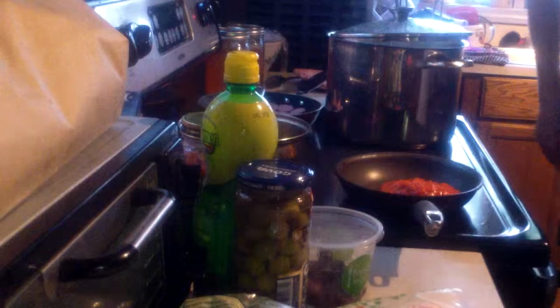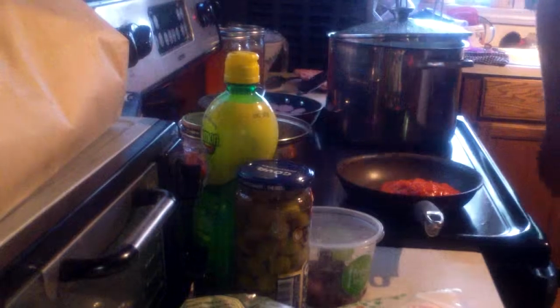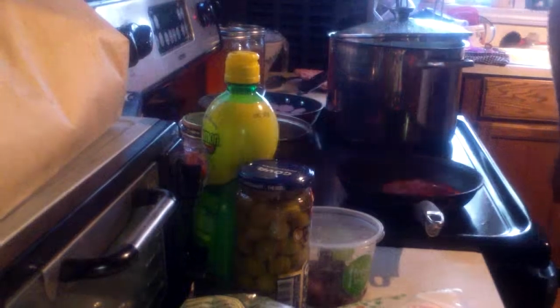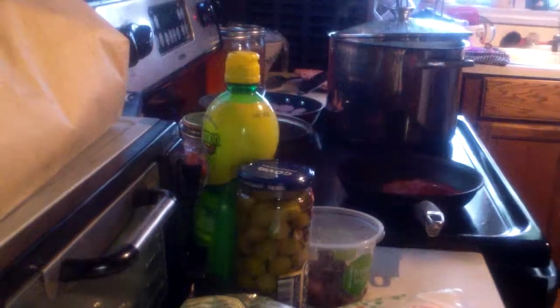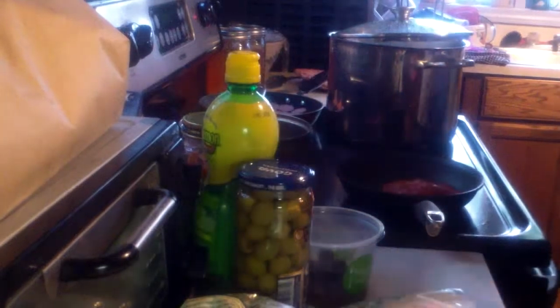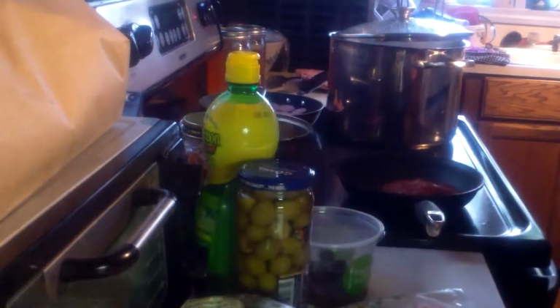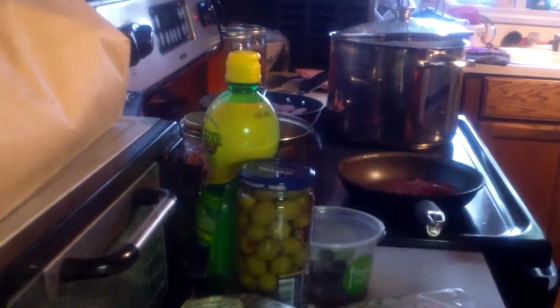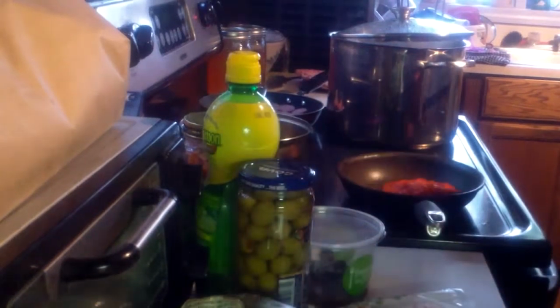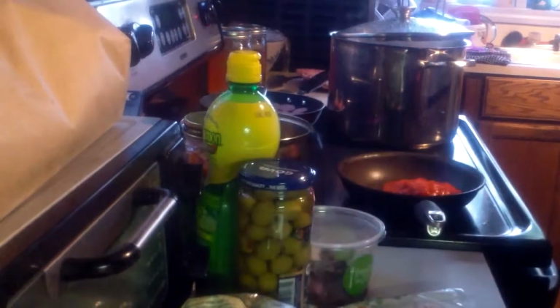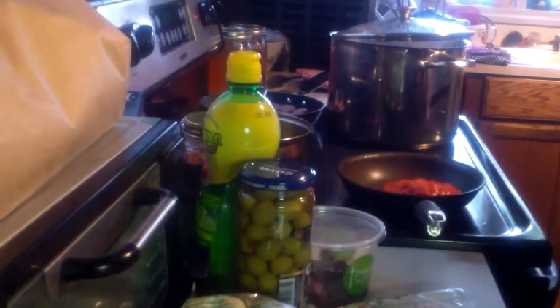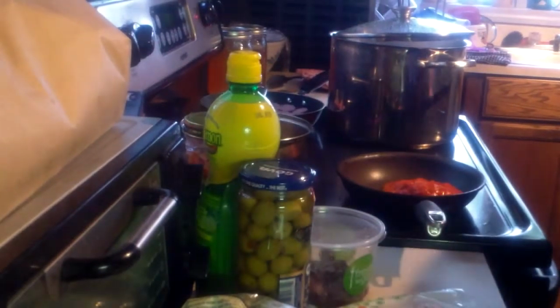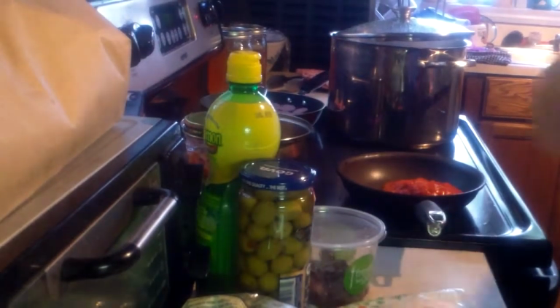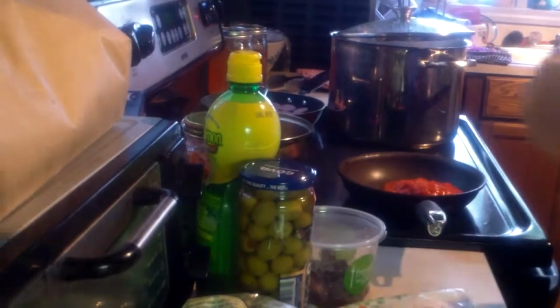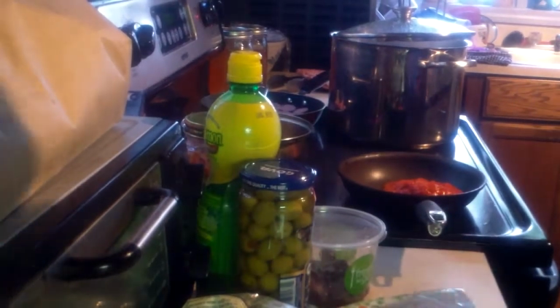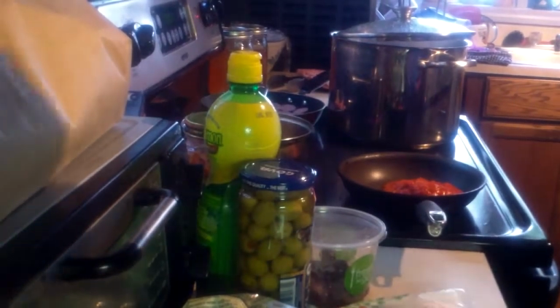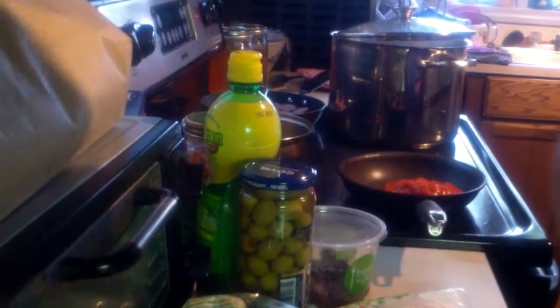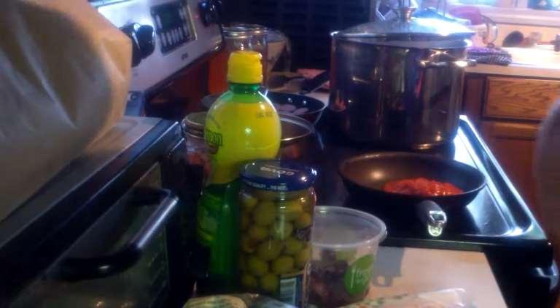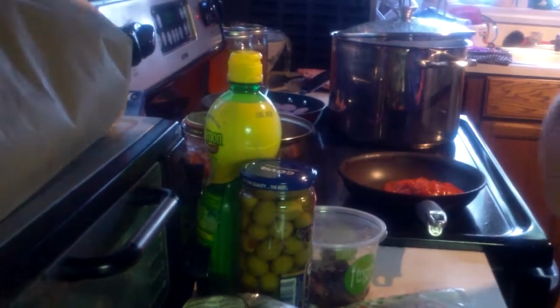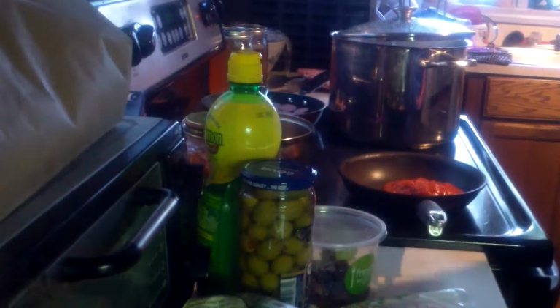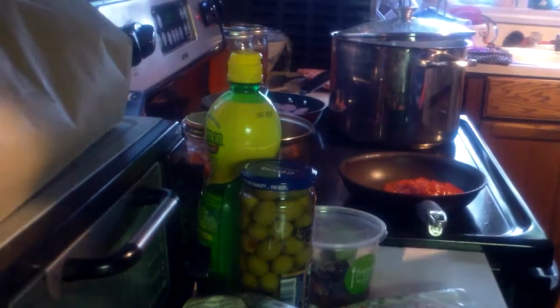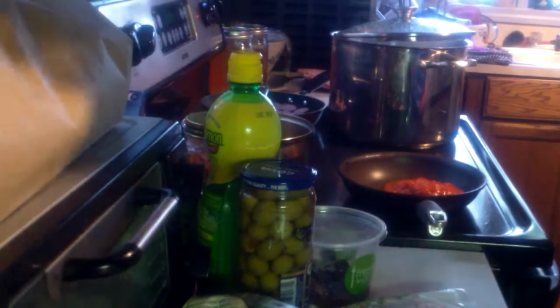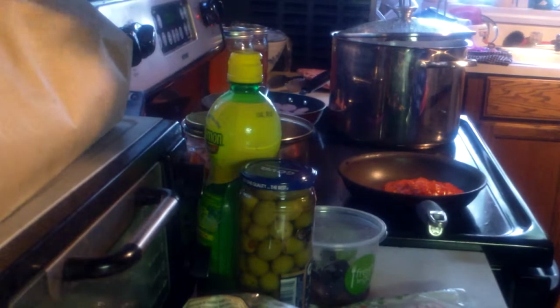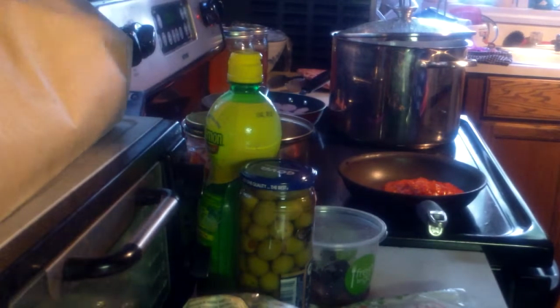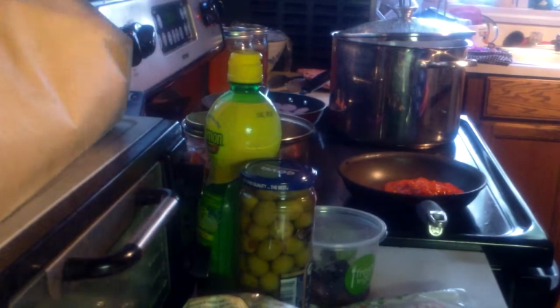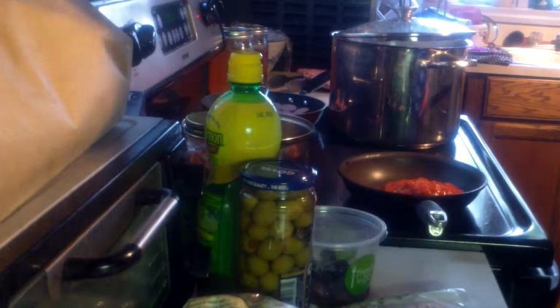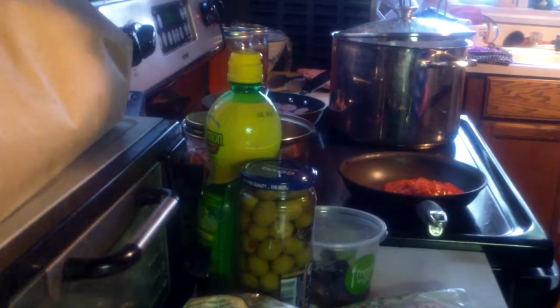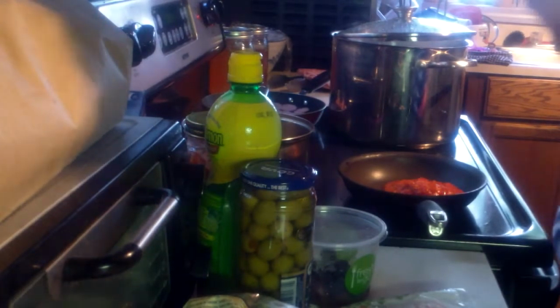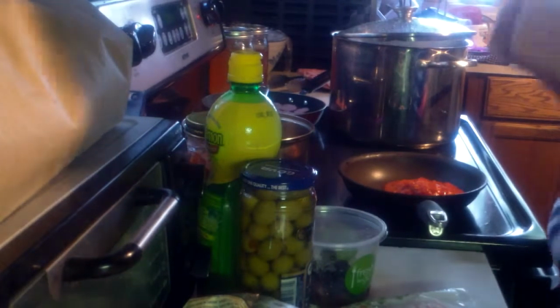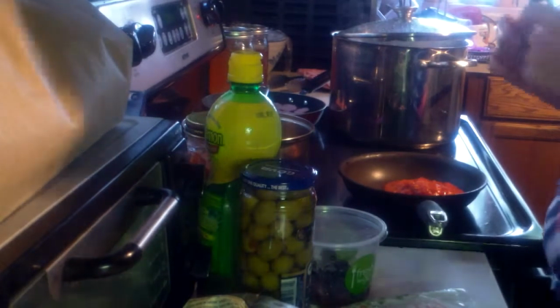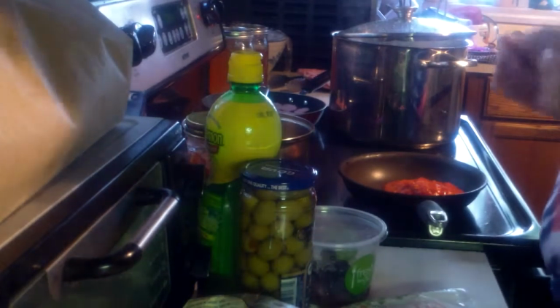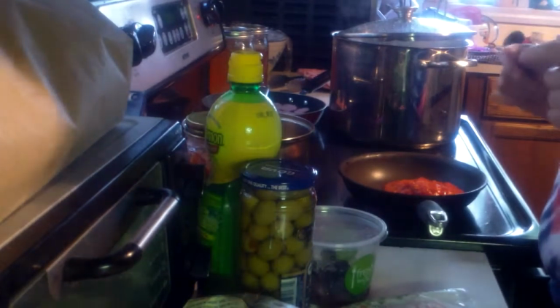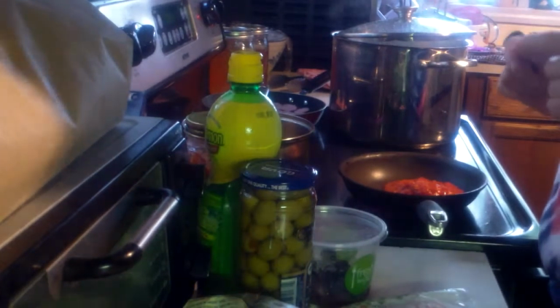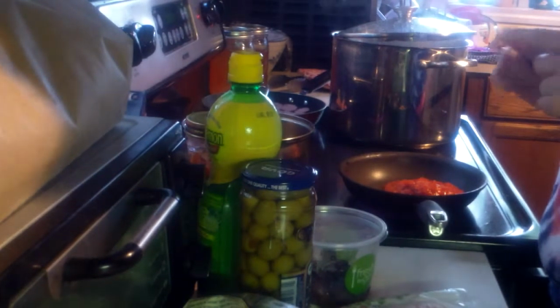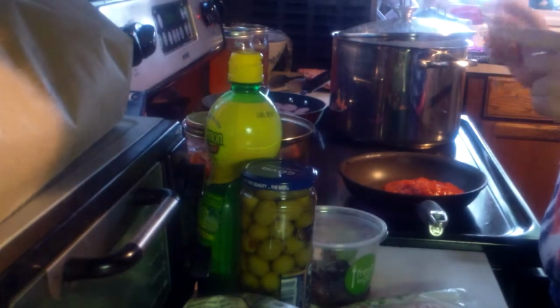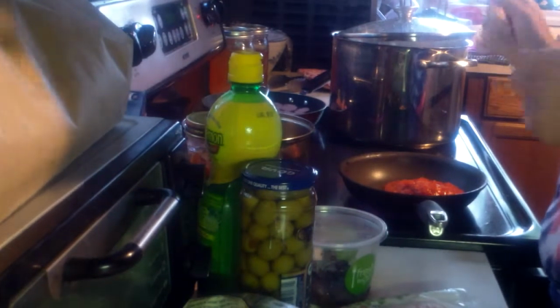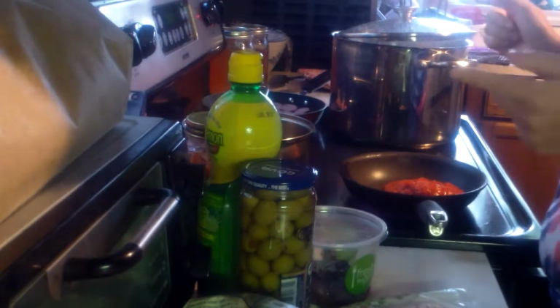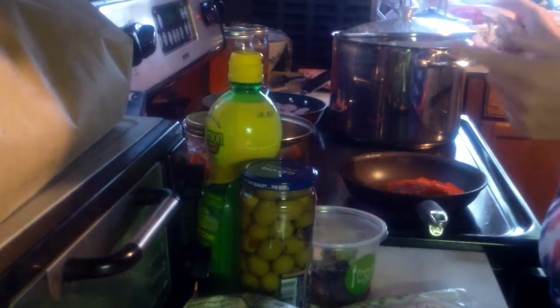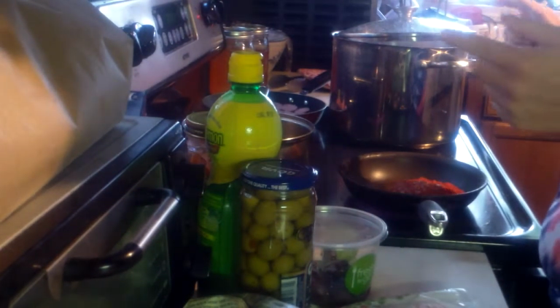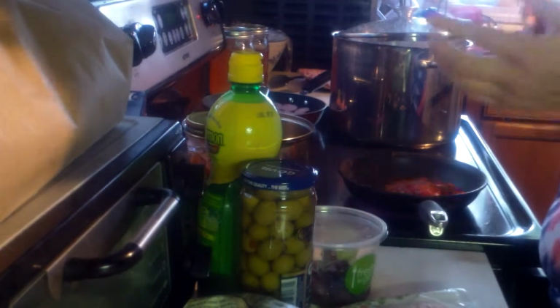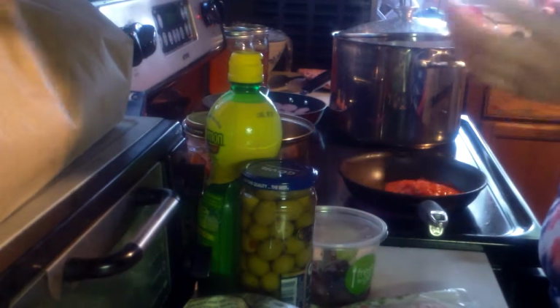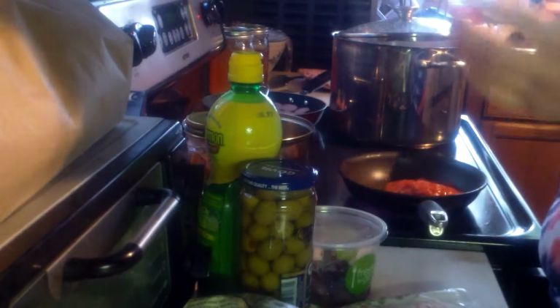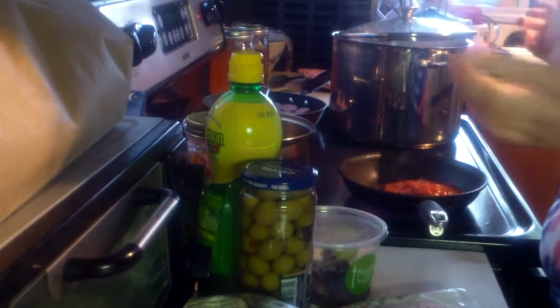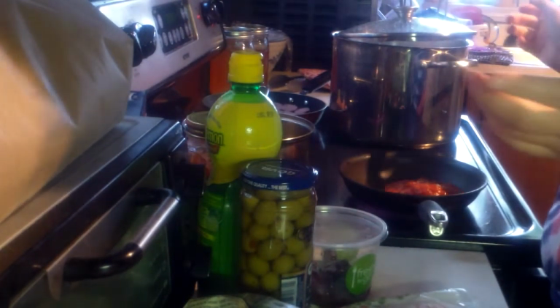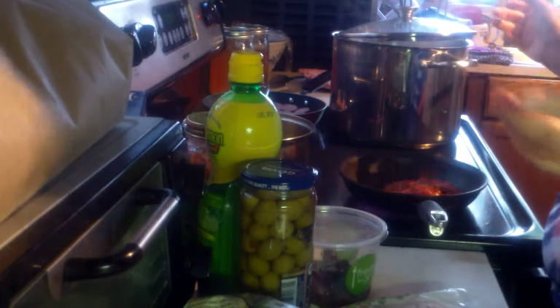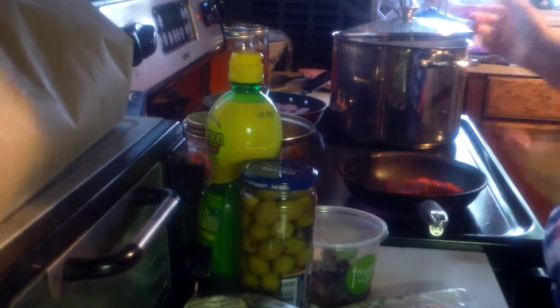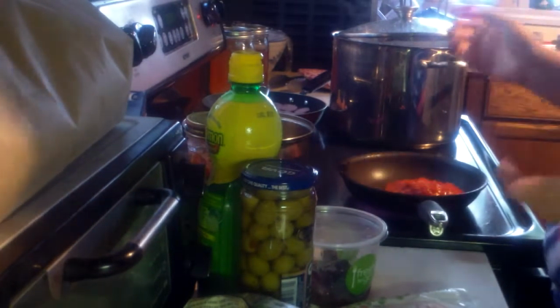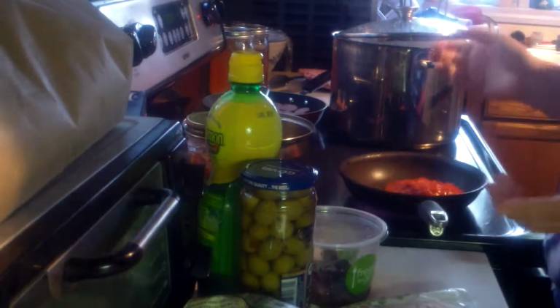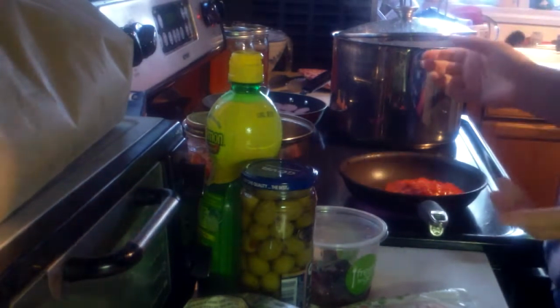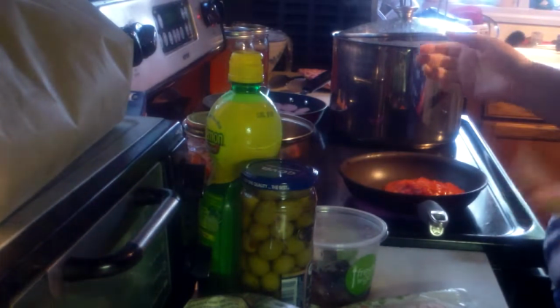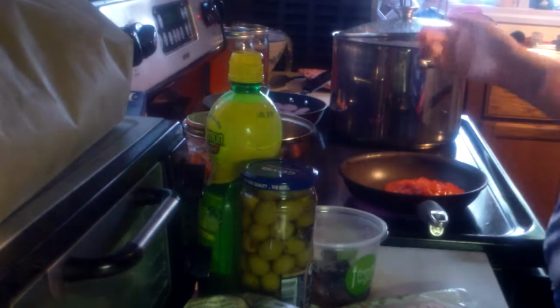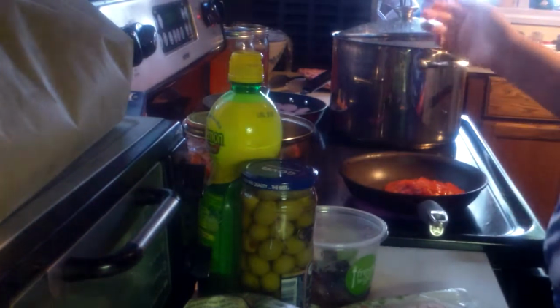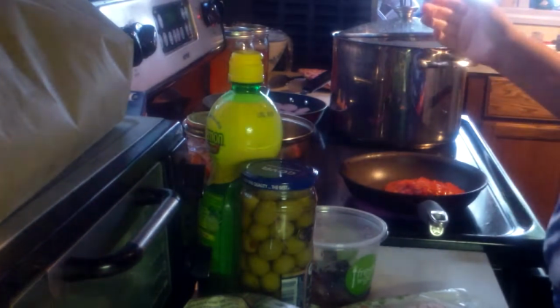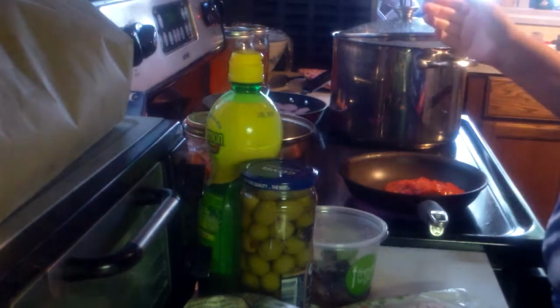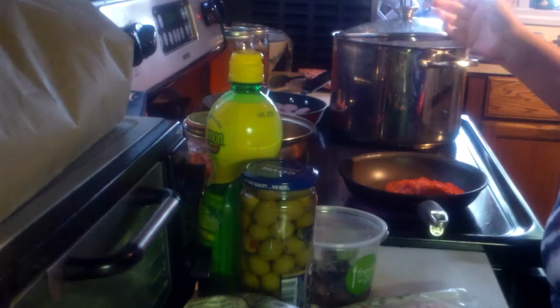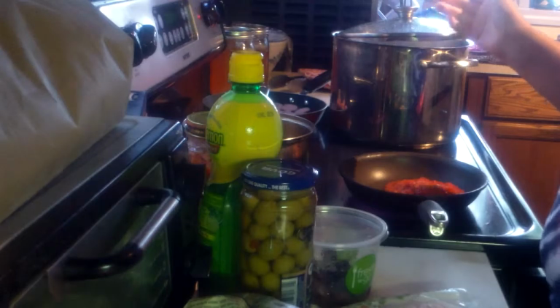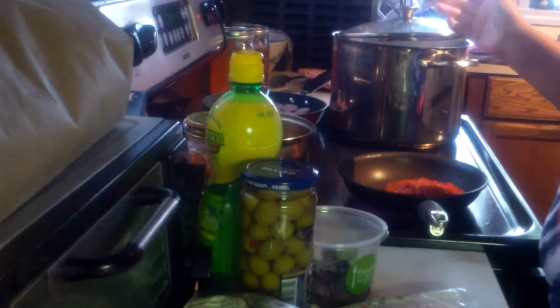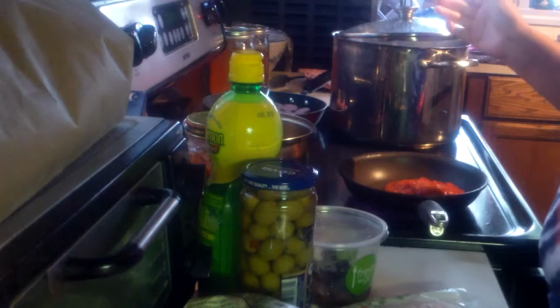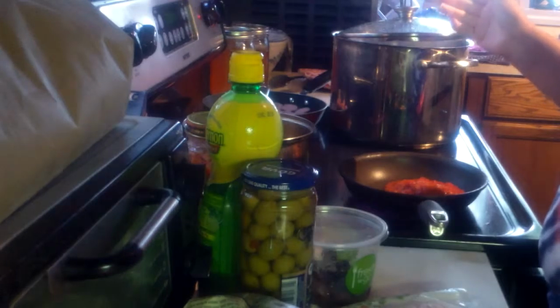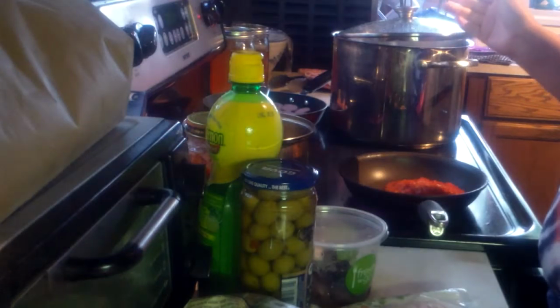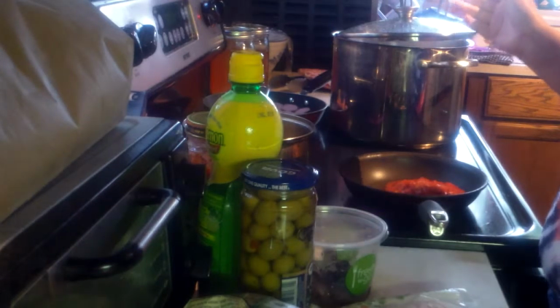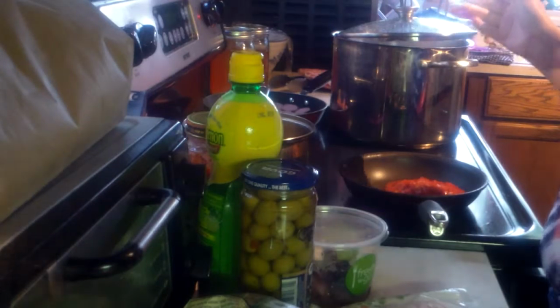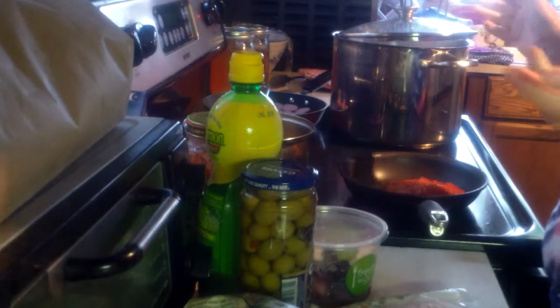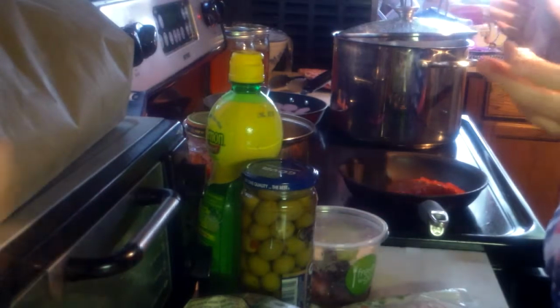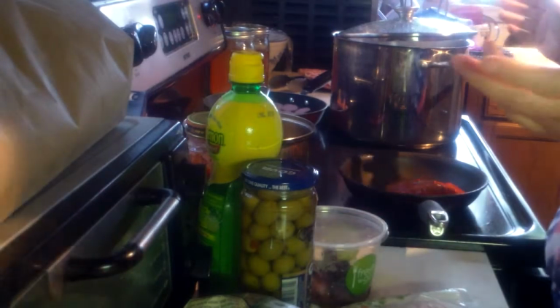I am making pizza pasta, finally, after like almost a year.